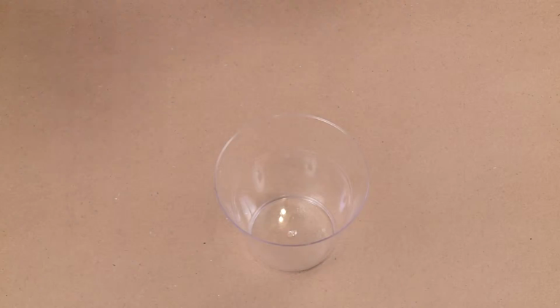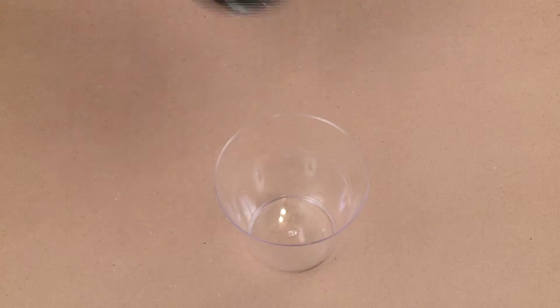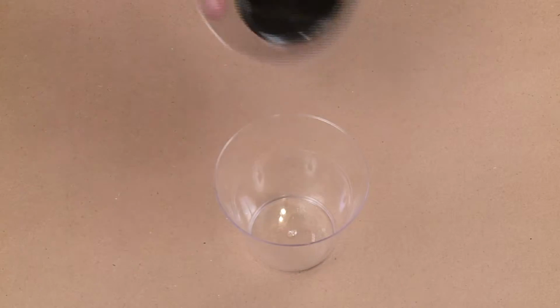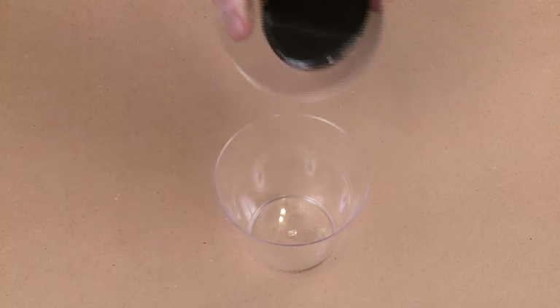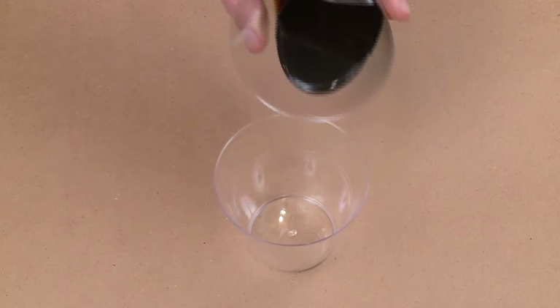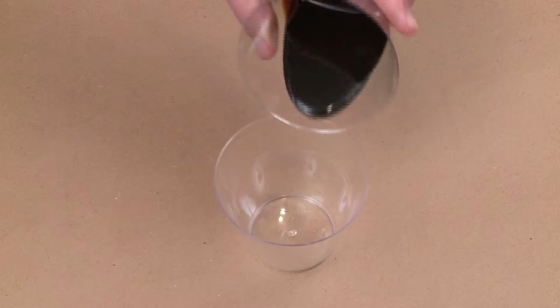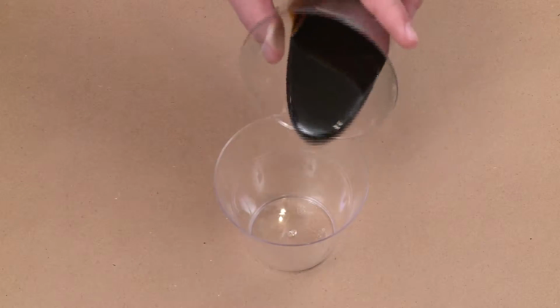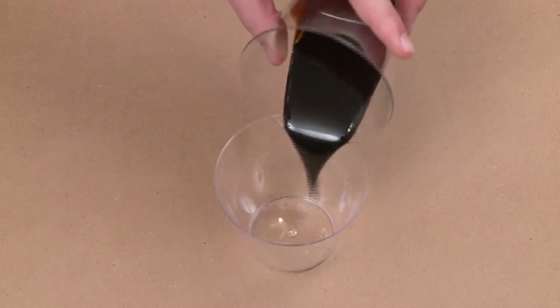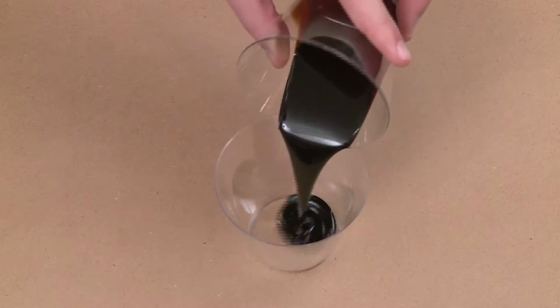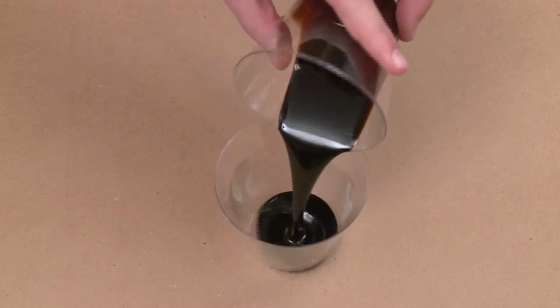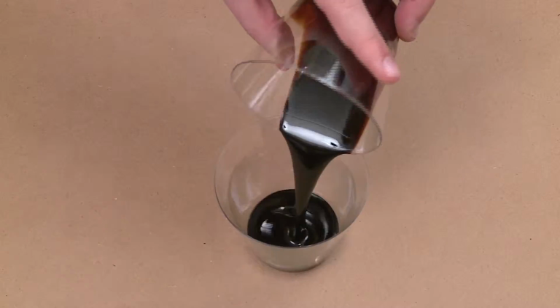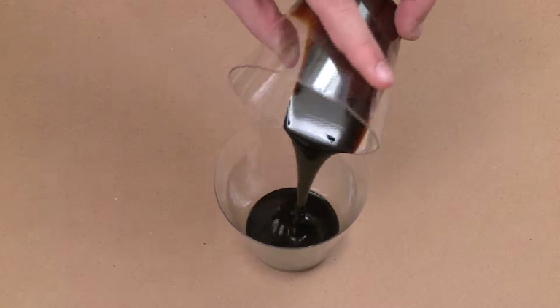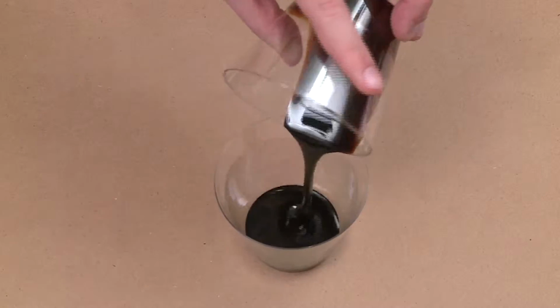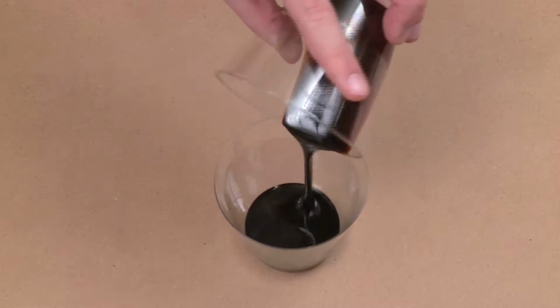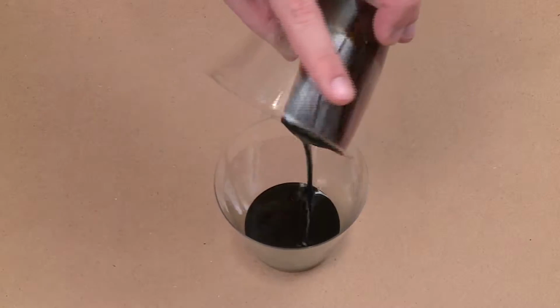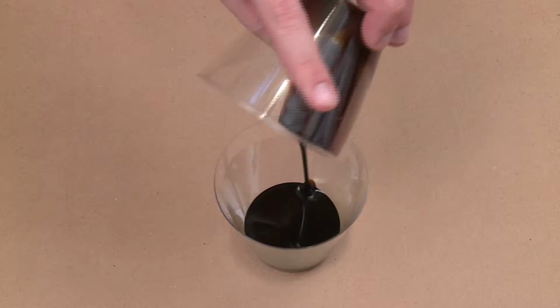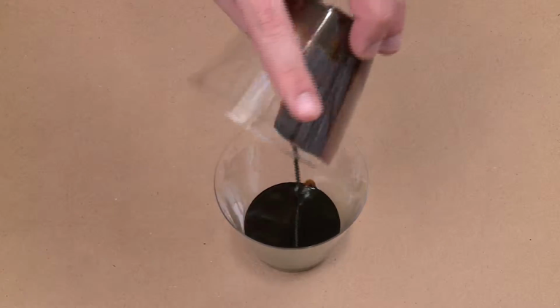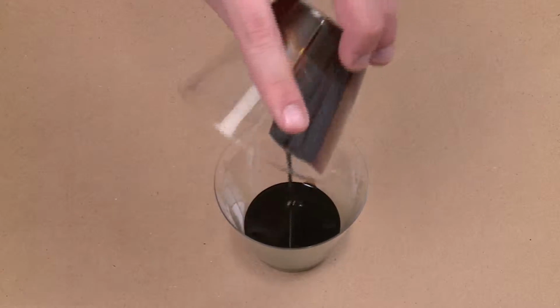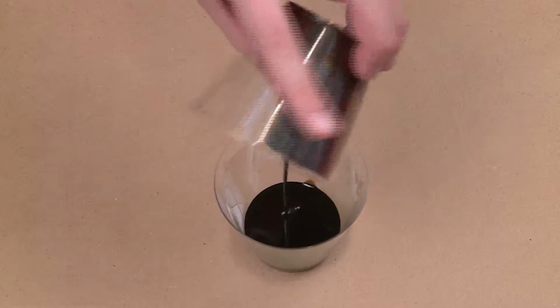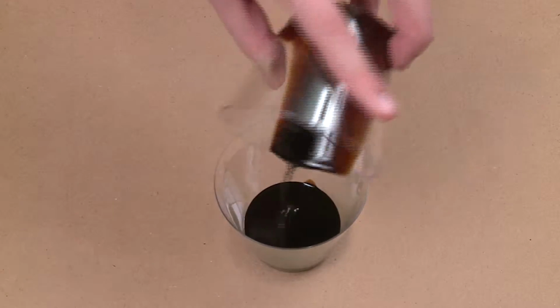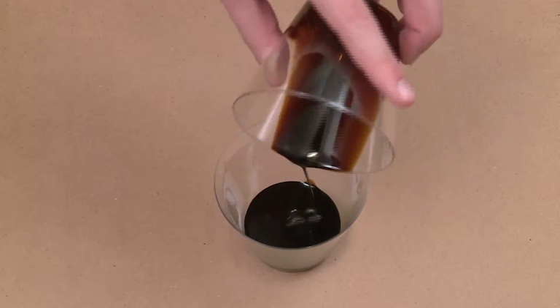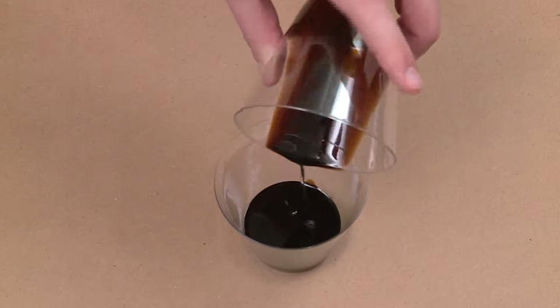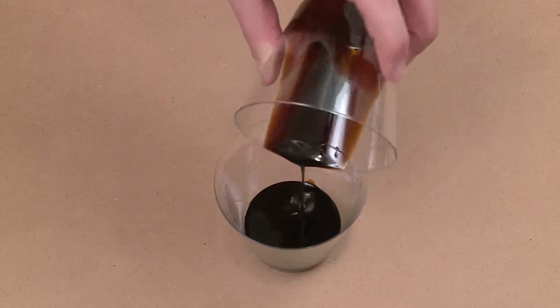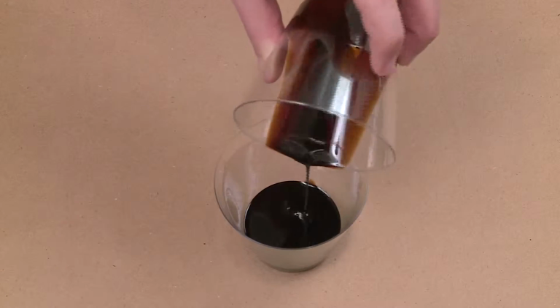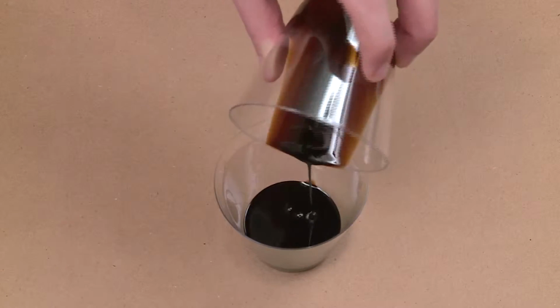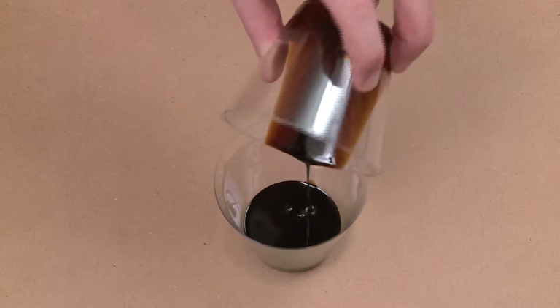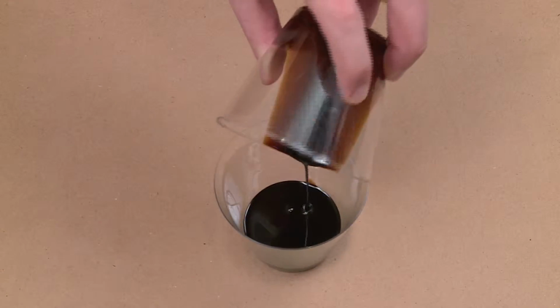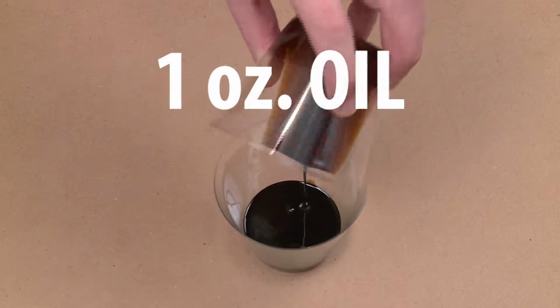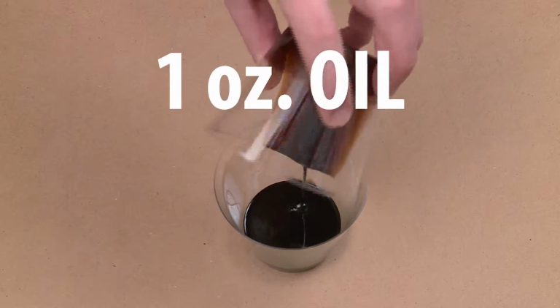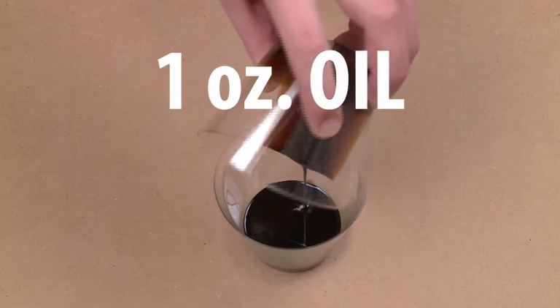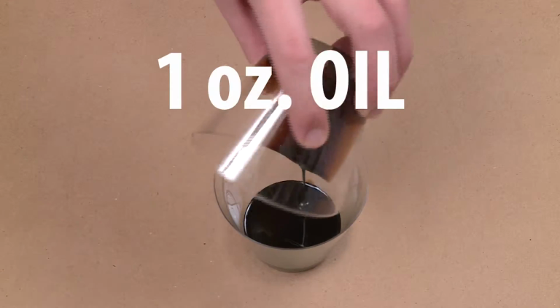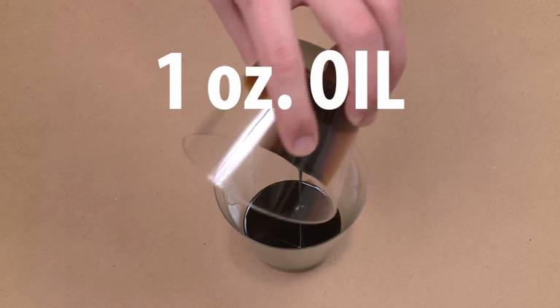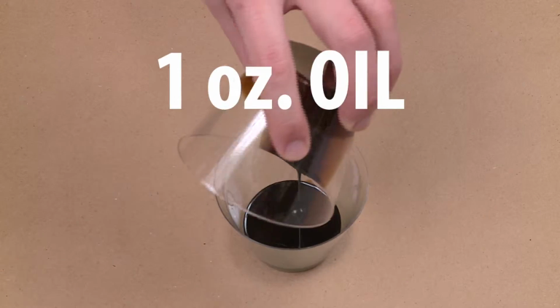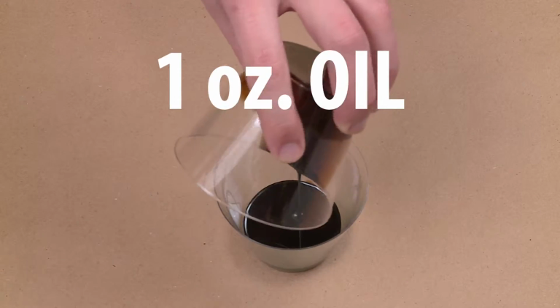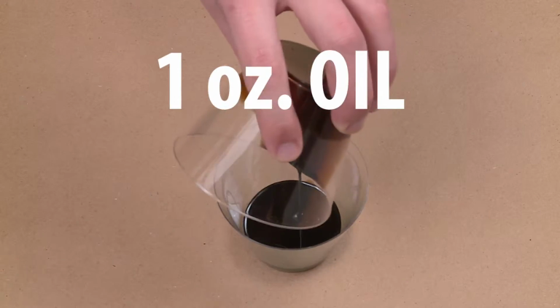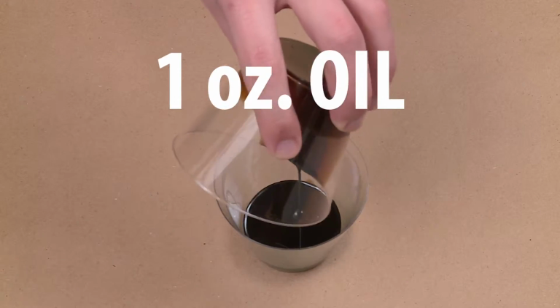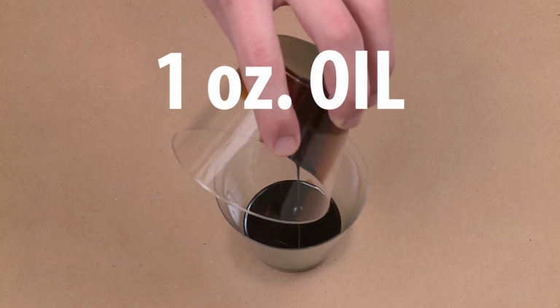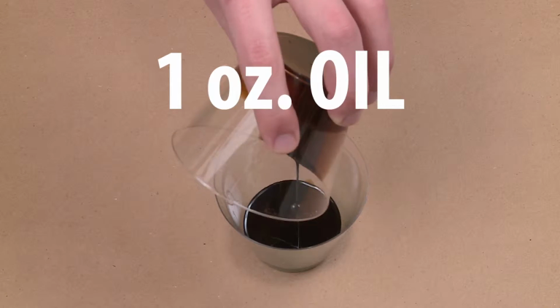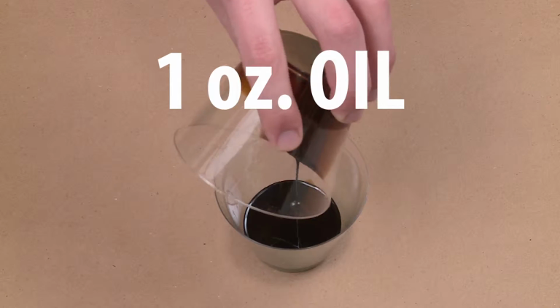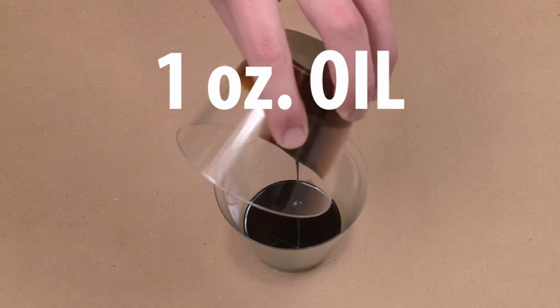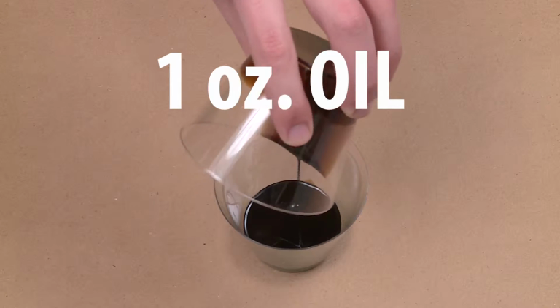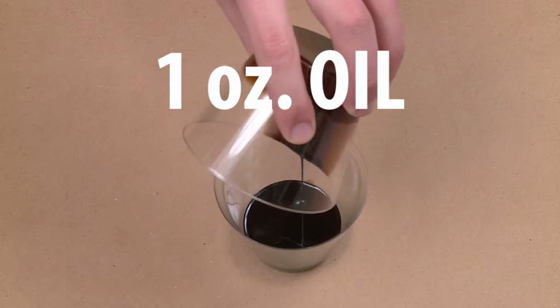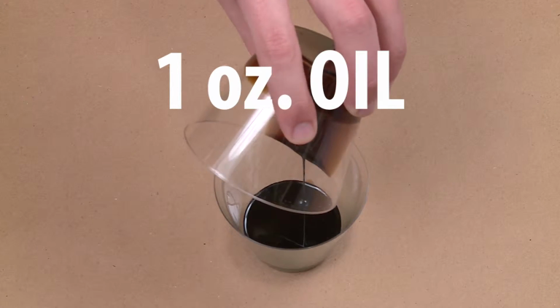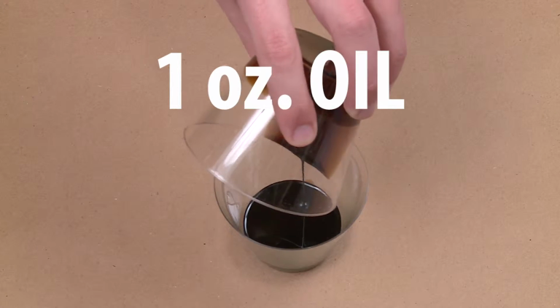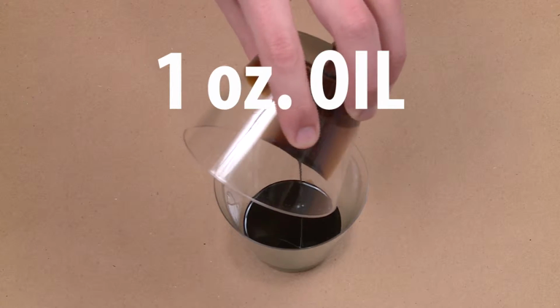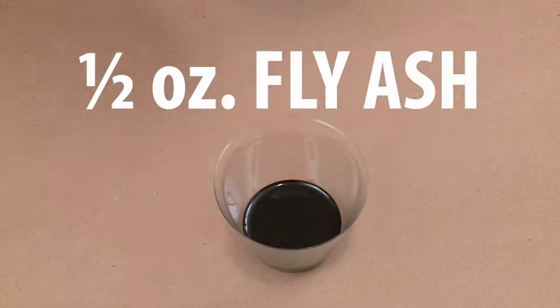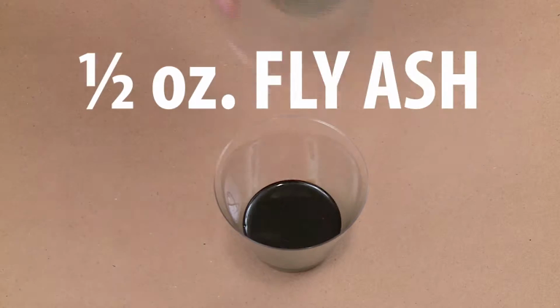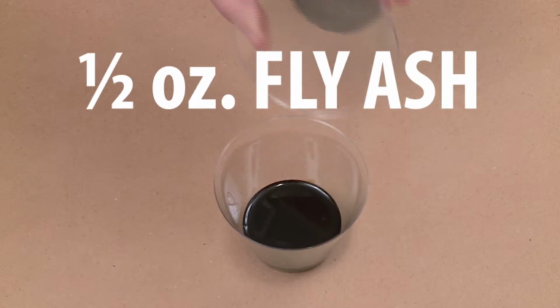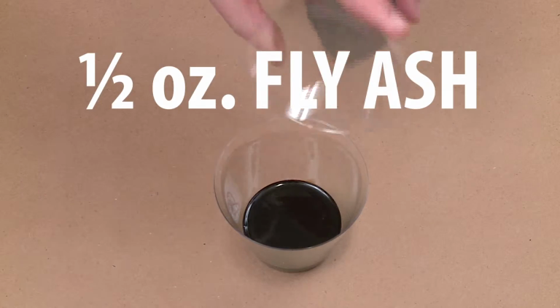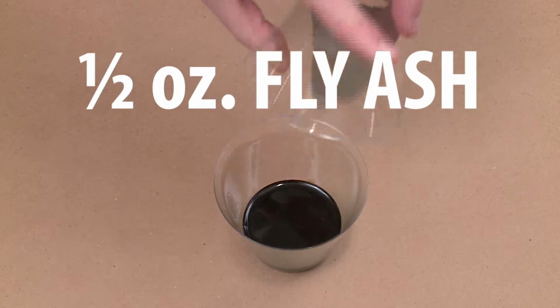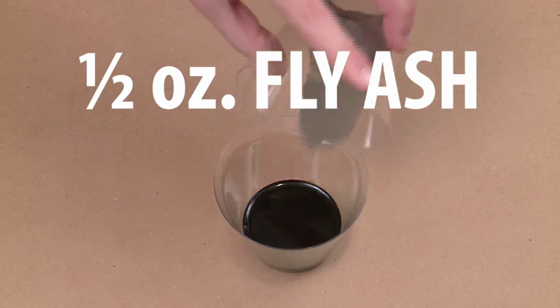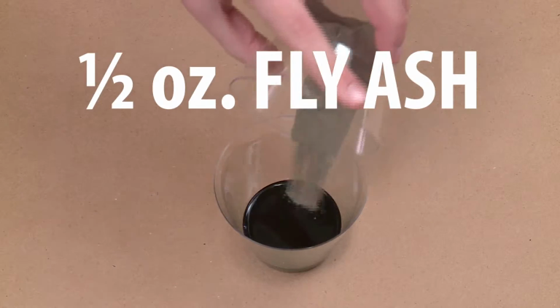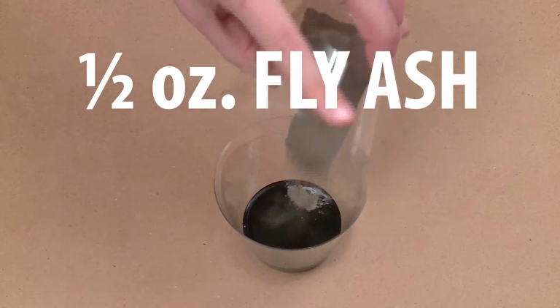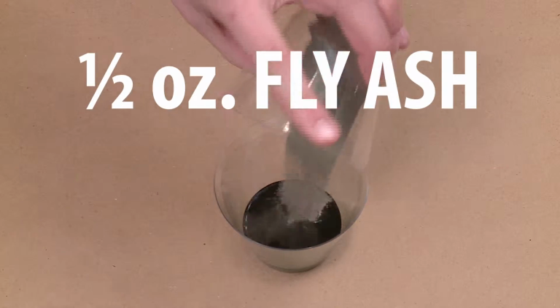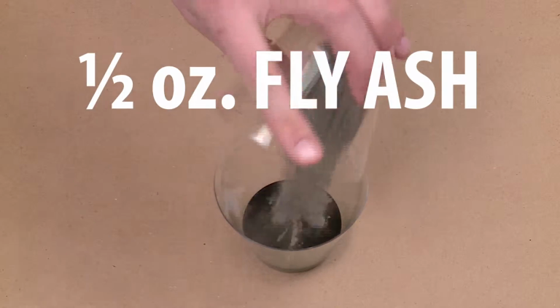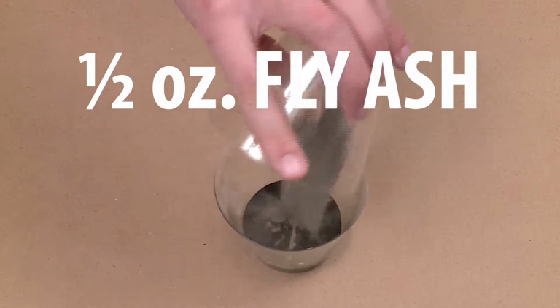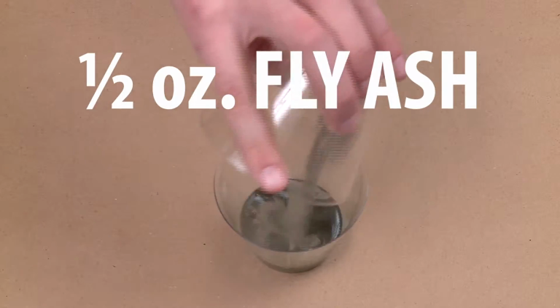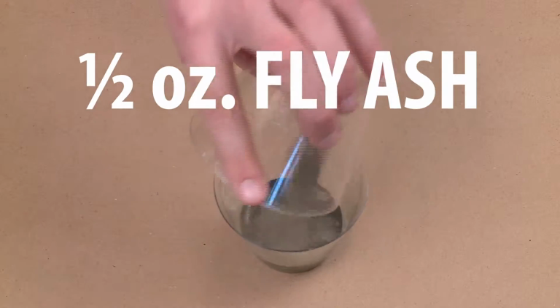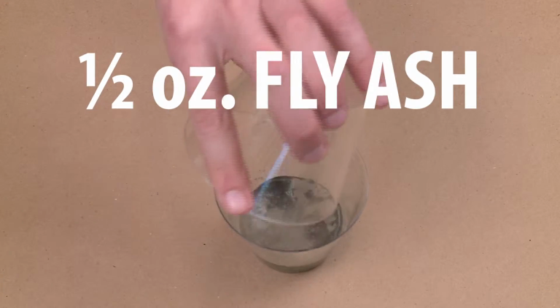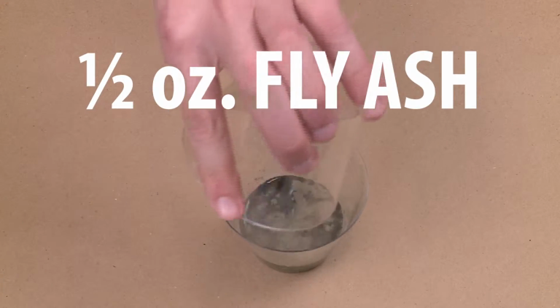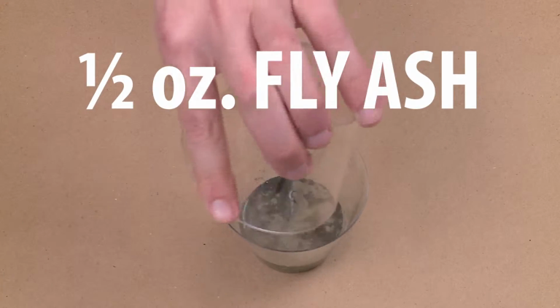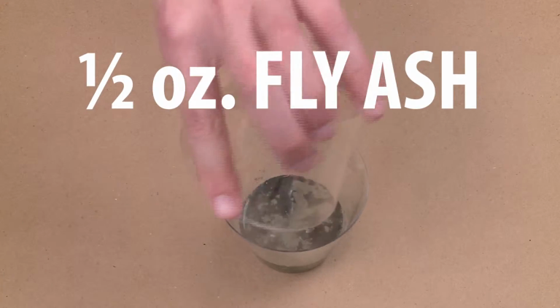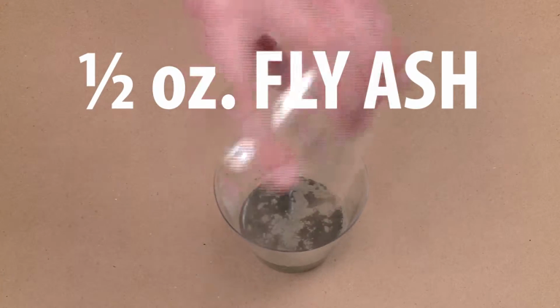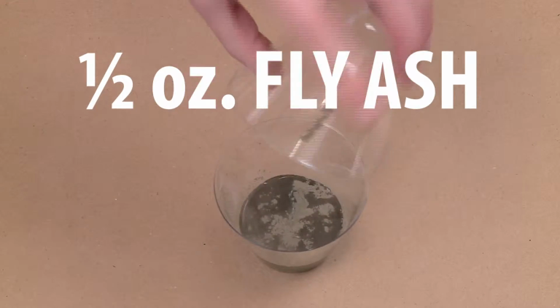You'll see with each test we begin with one ounce of oil, followed by a half ounce of our products mixed in.